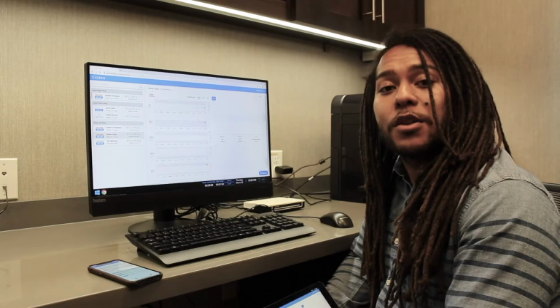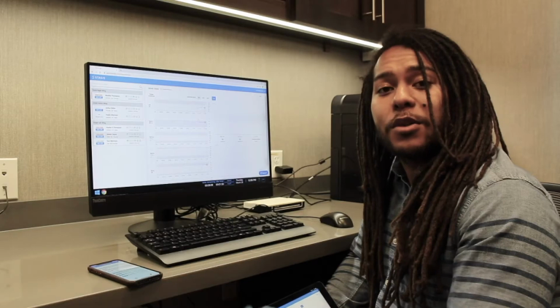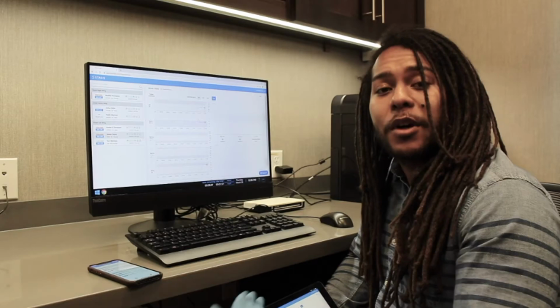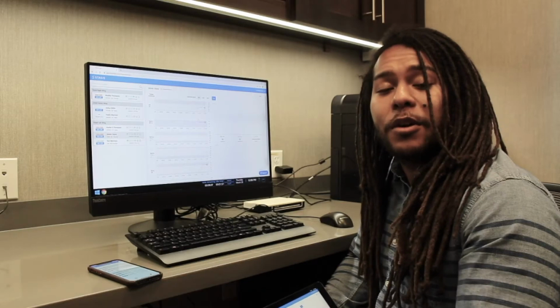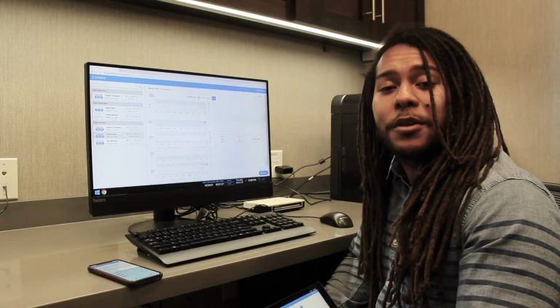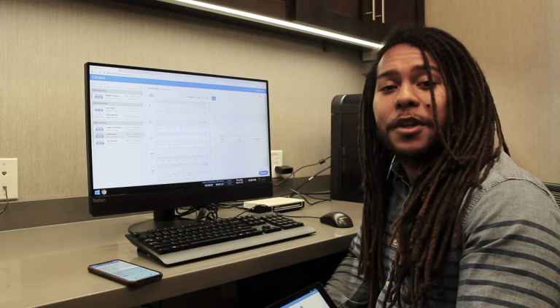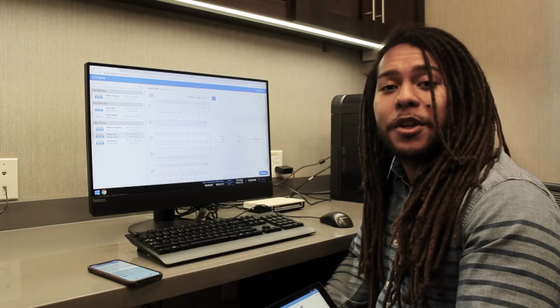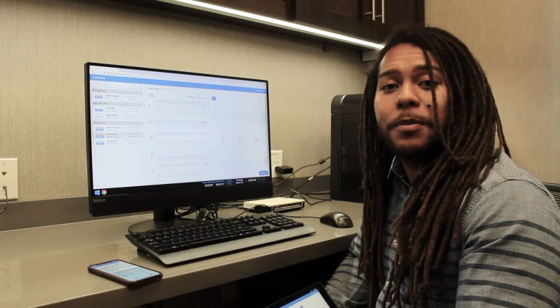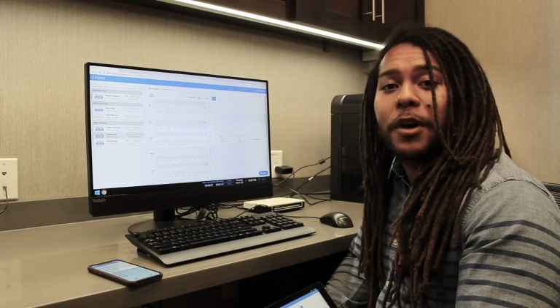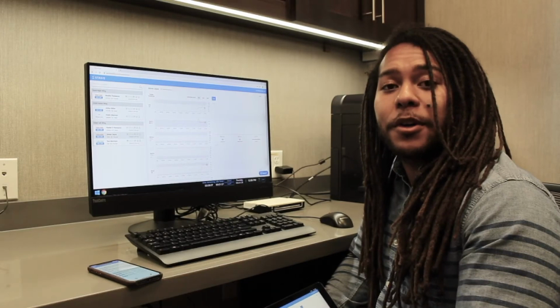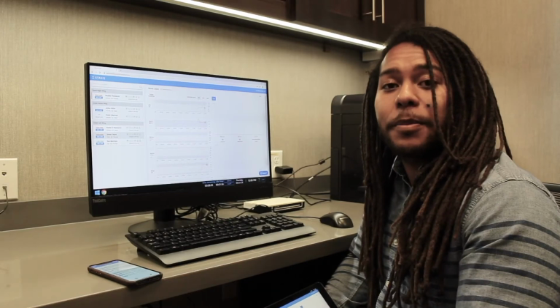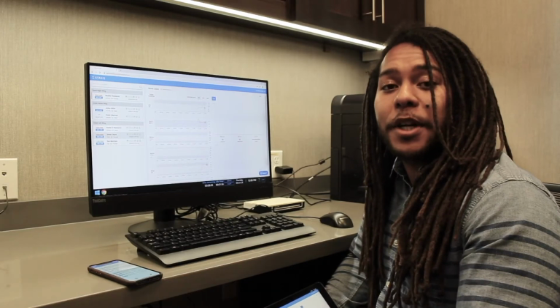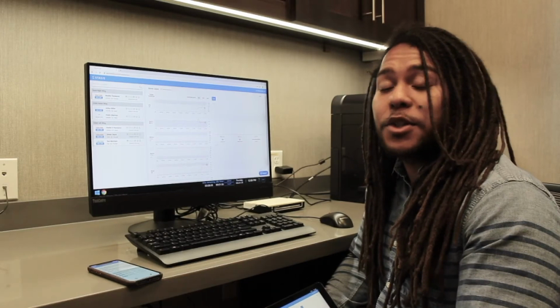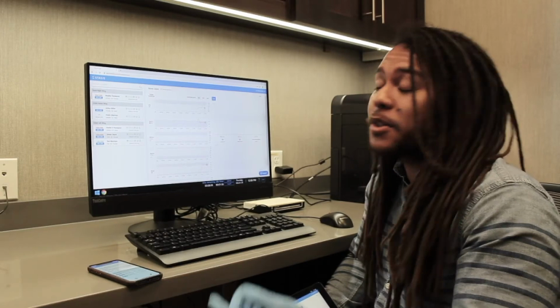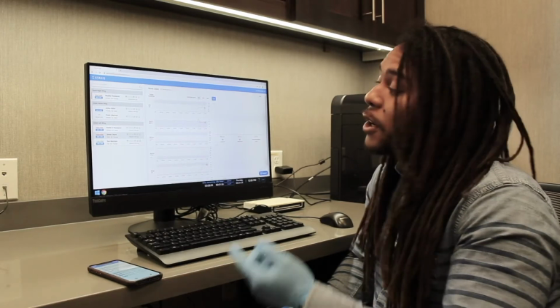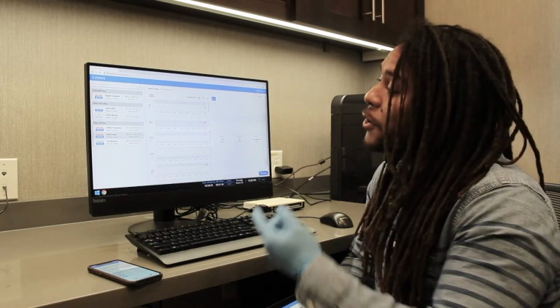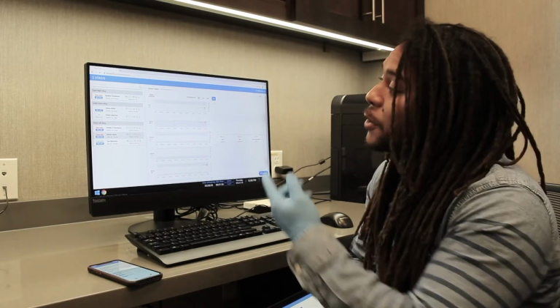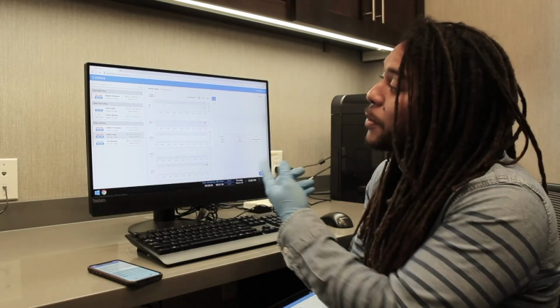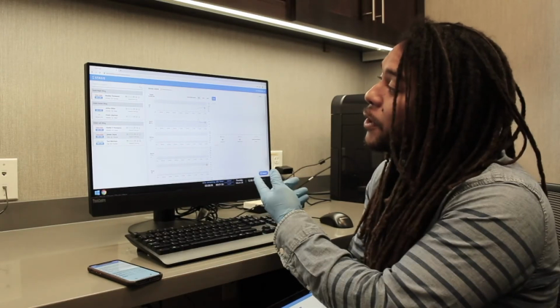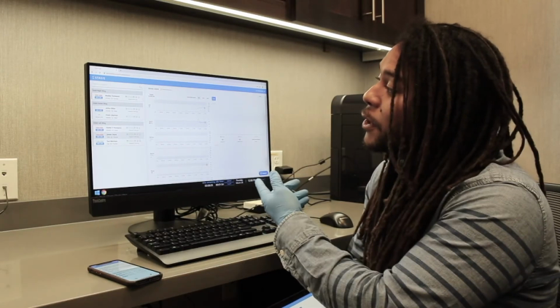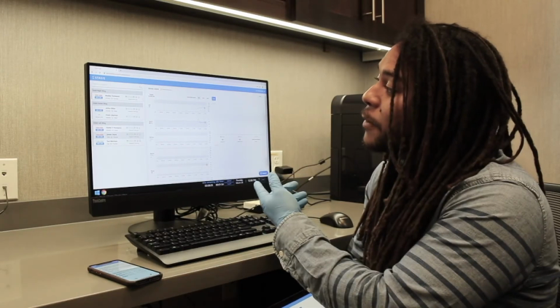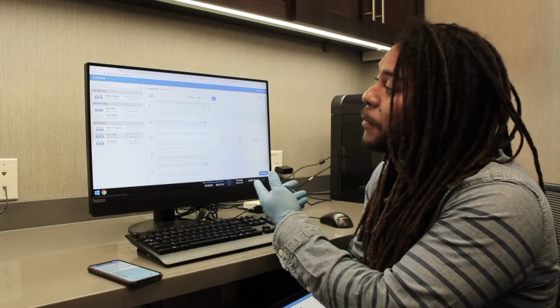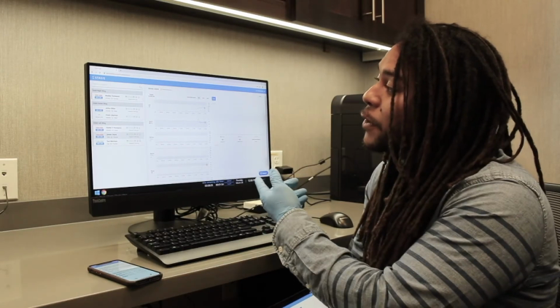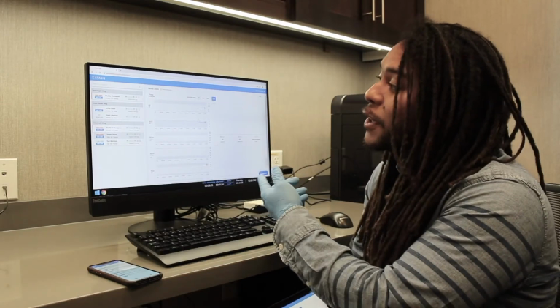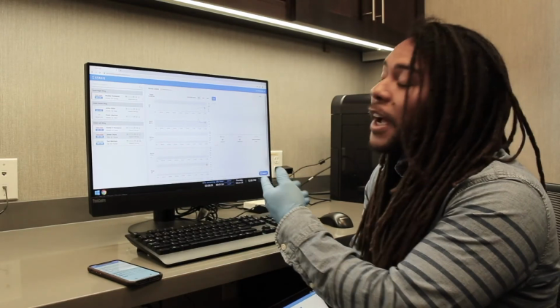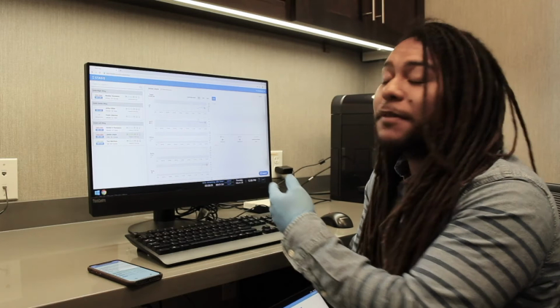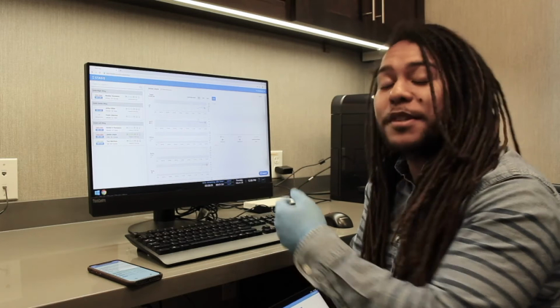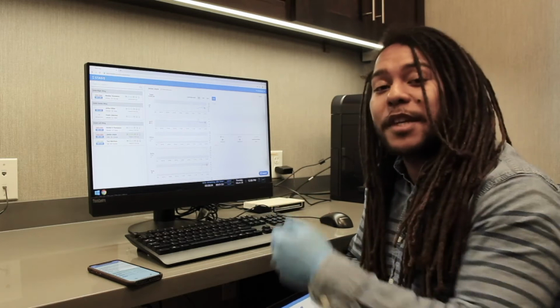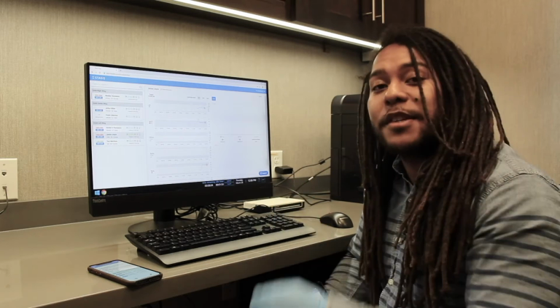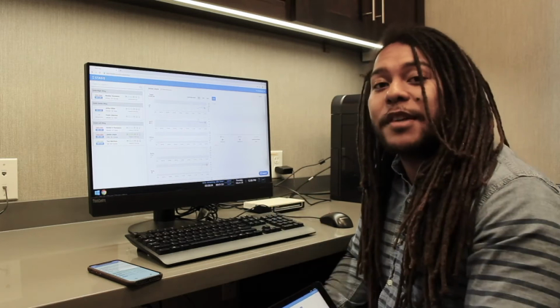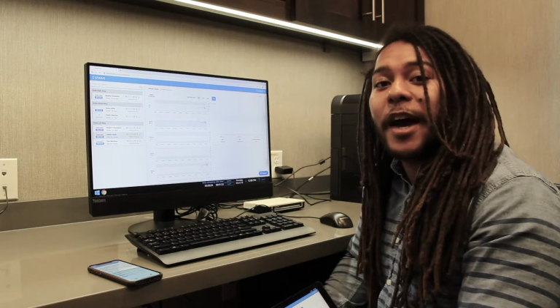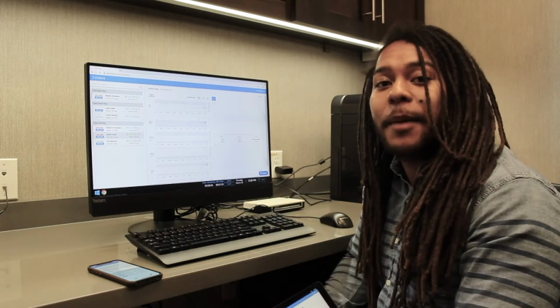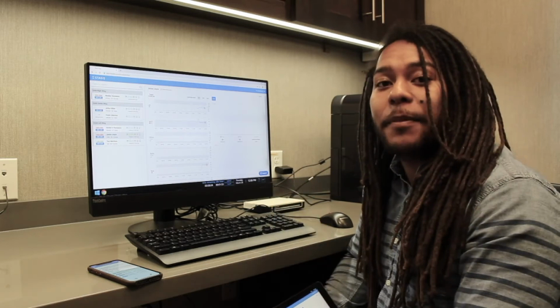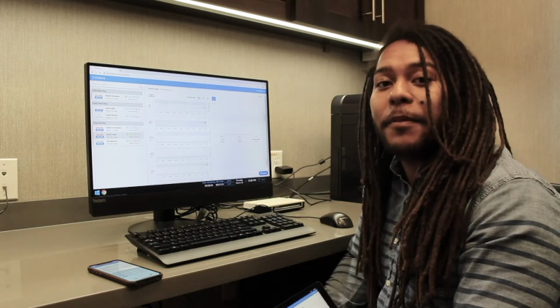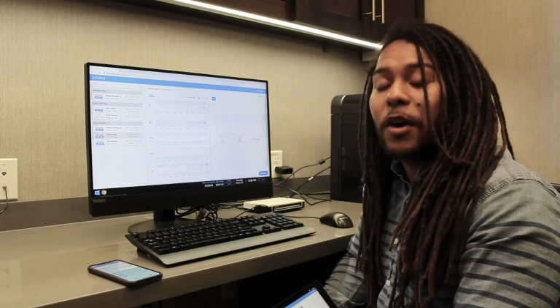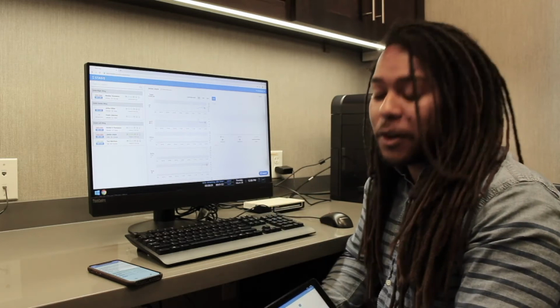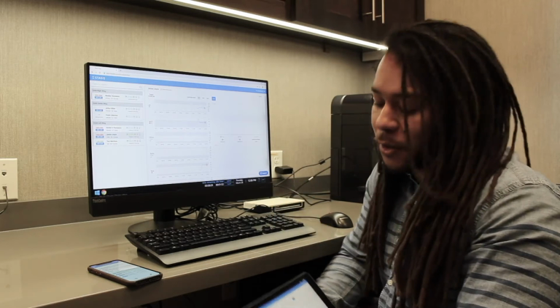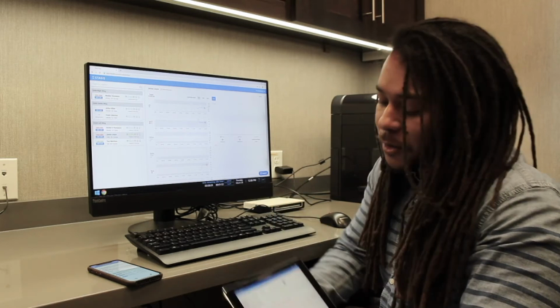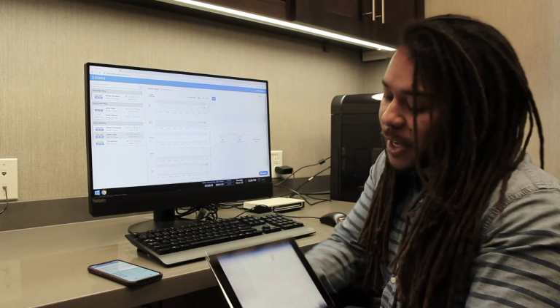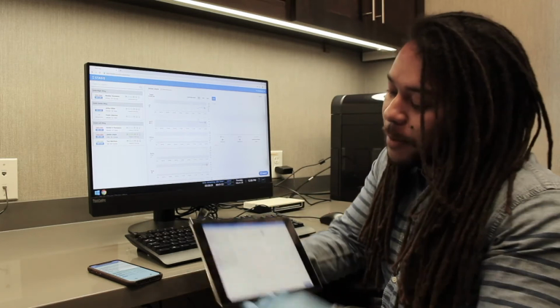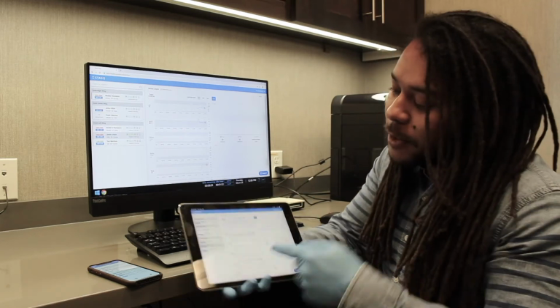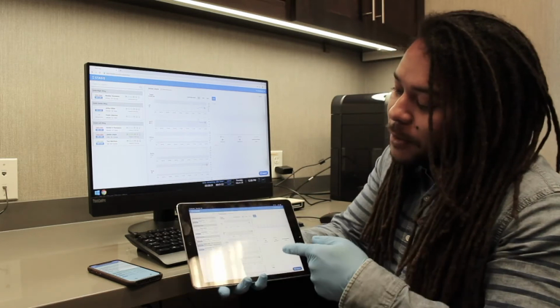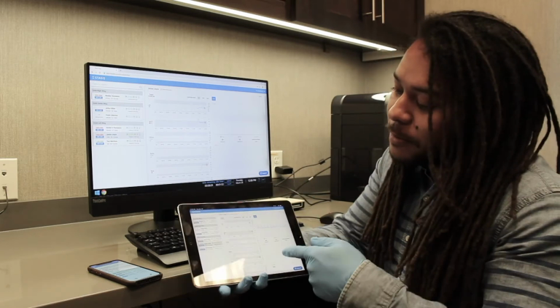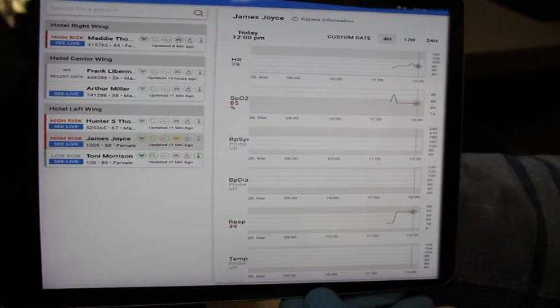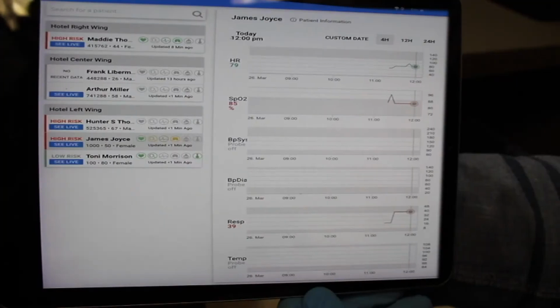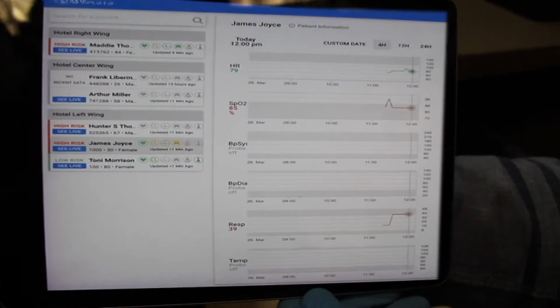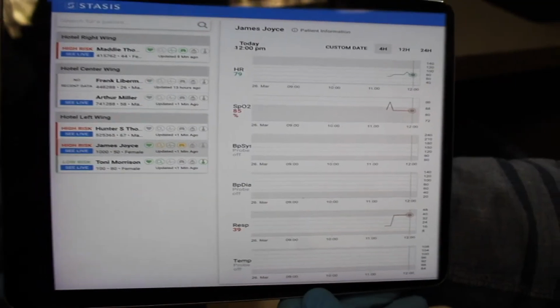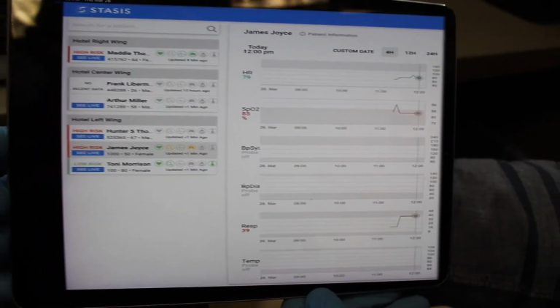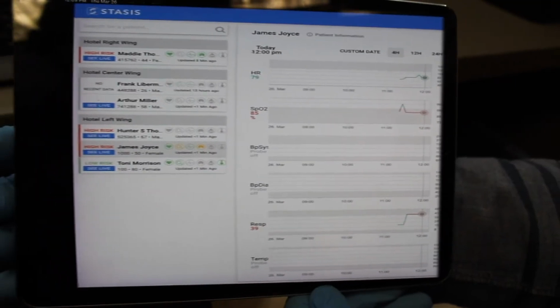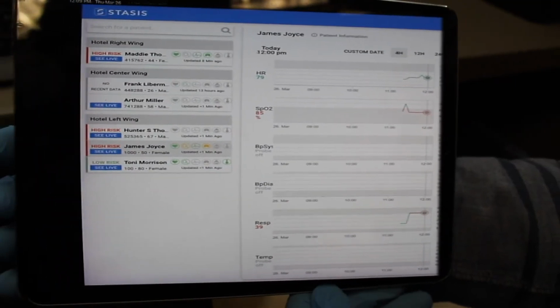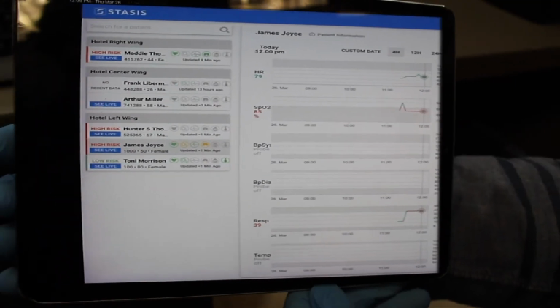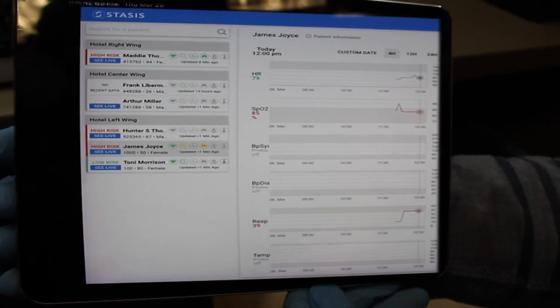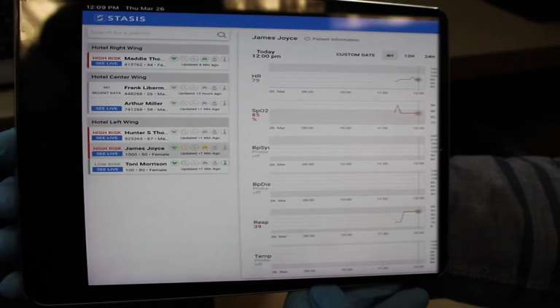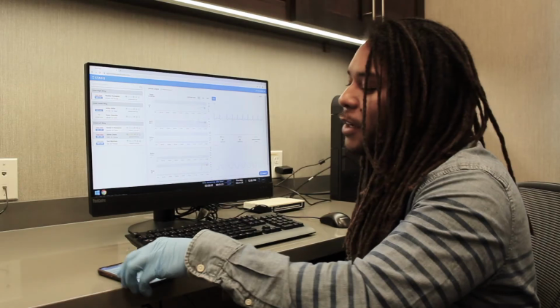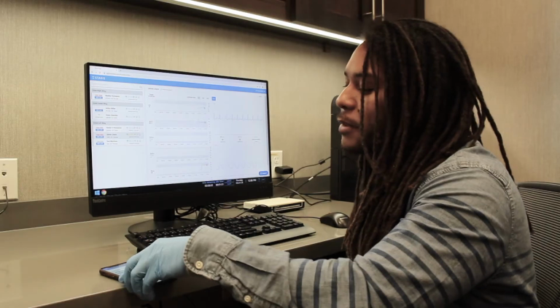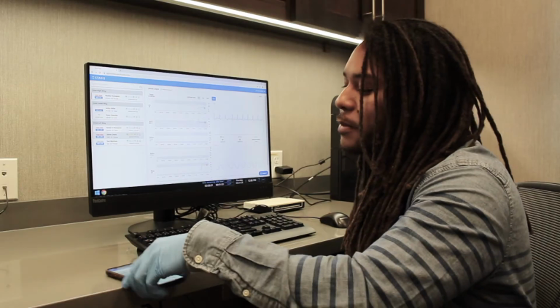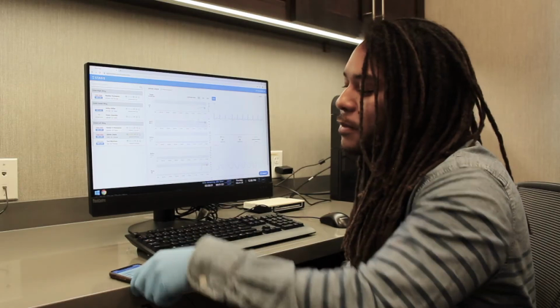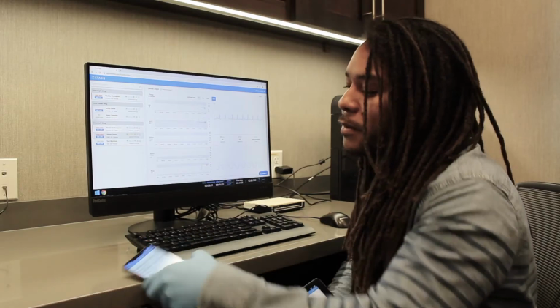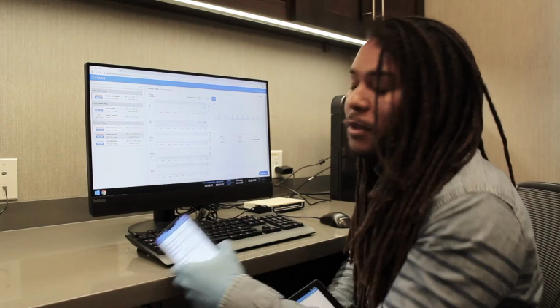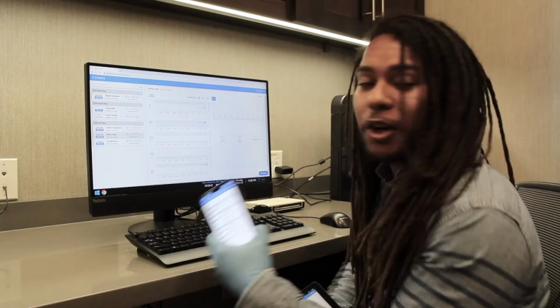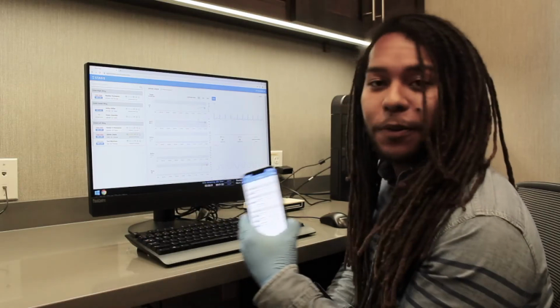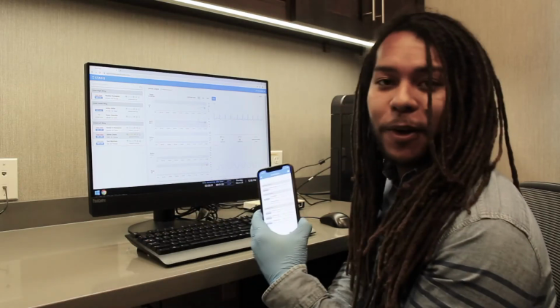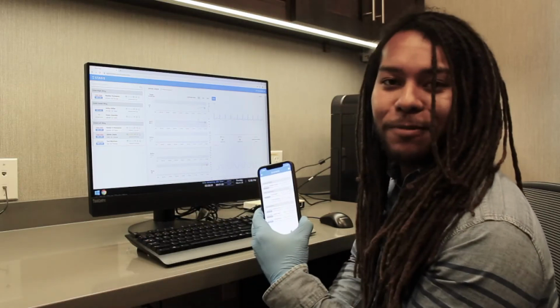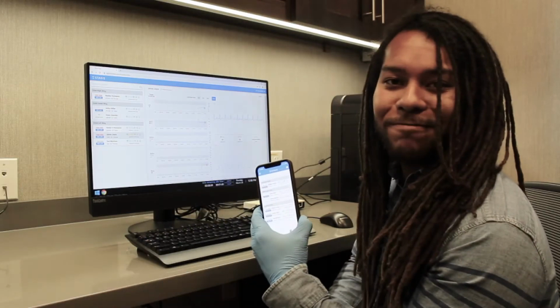So not only can you monitor patients on your computer, you can have the Stasis app on your tablet and on your phone.